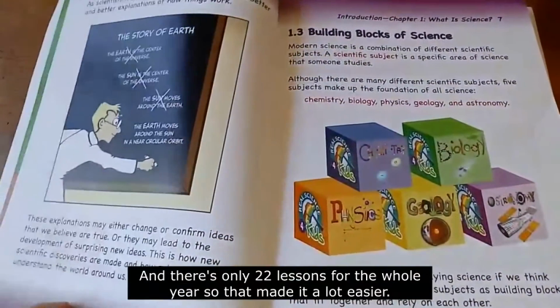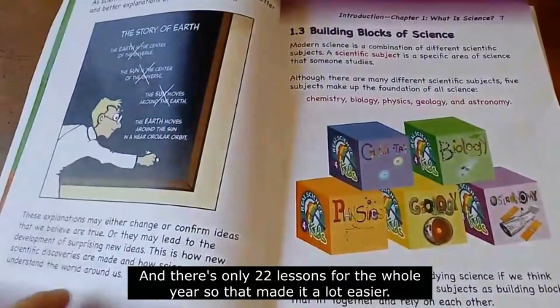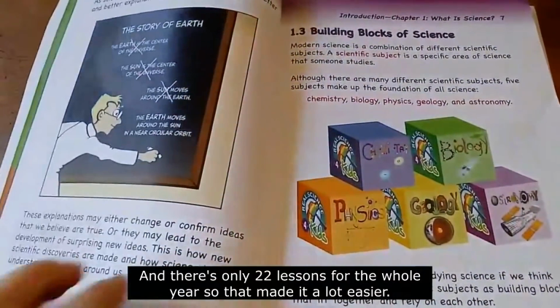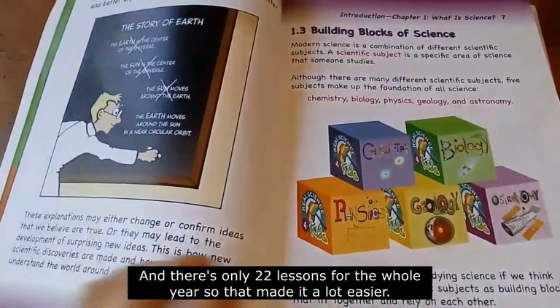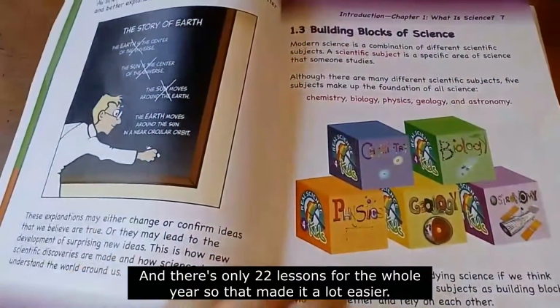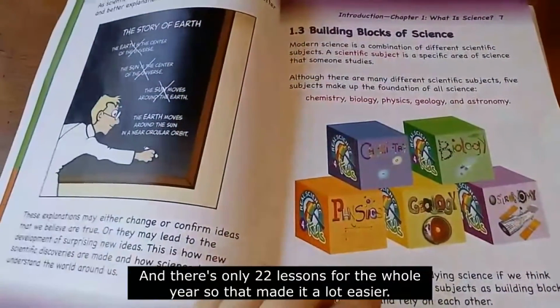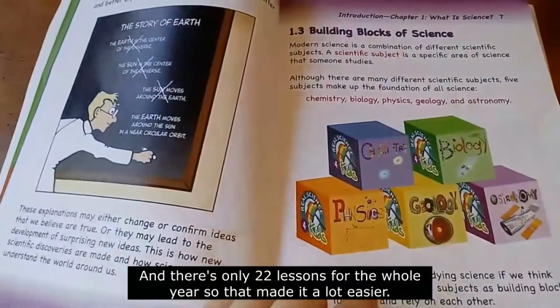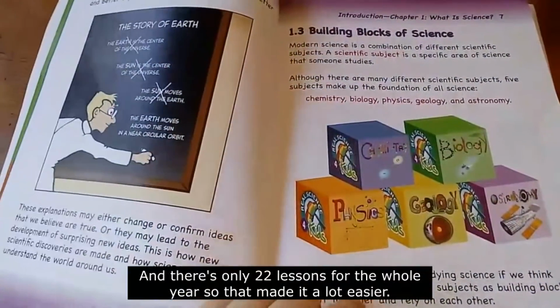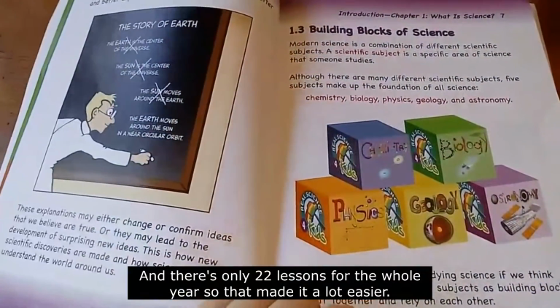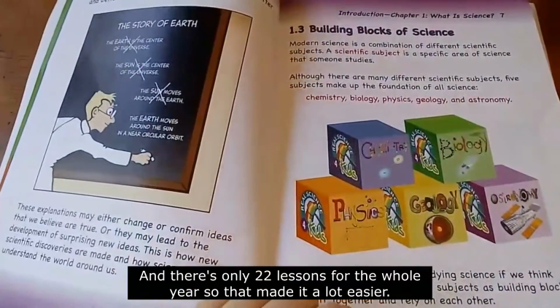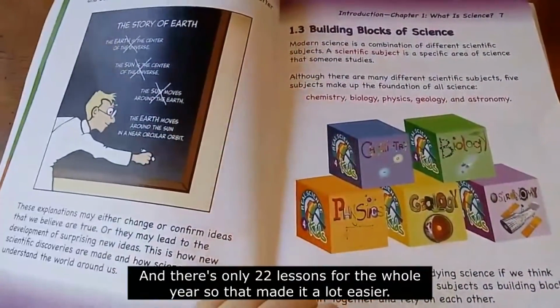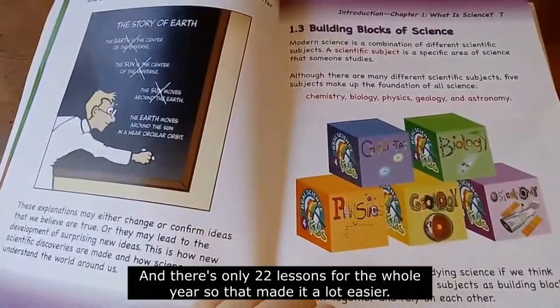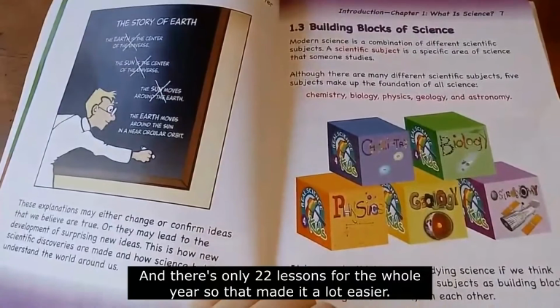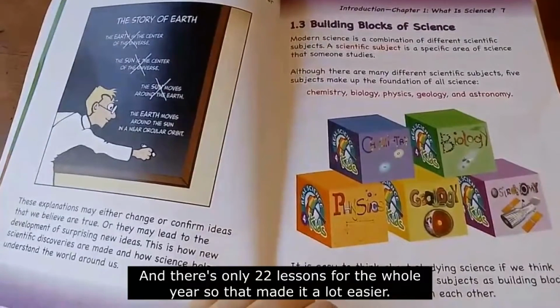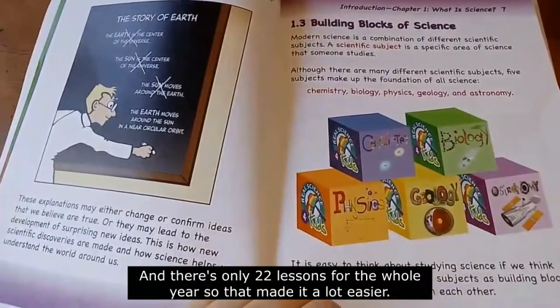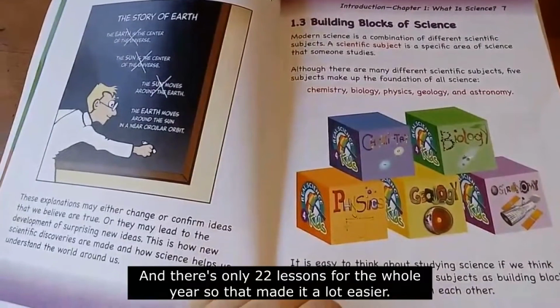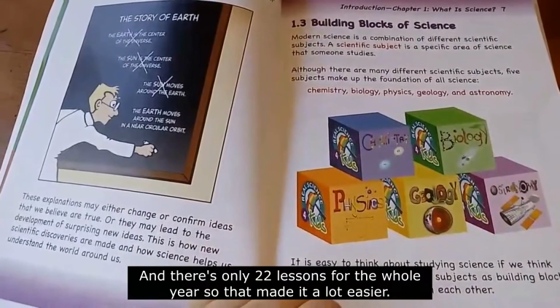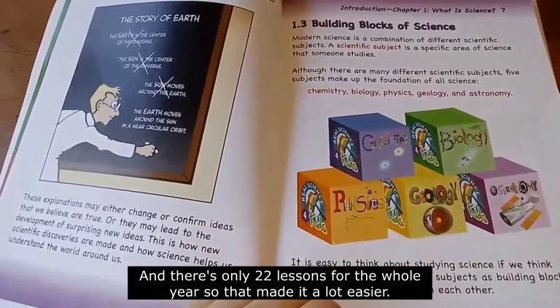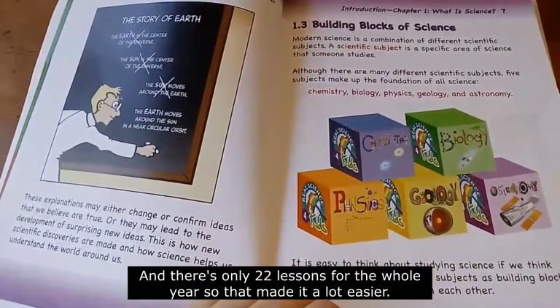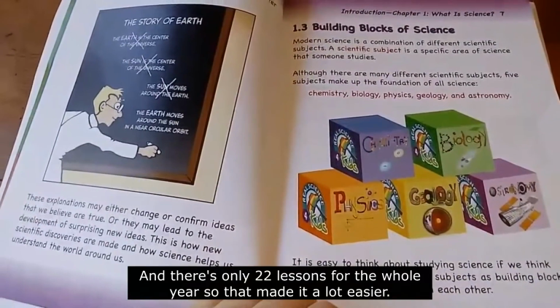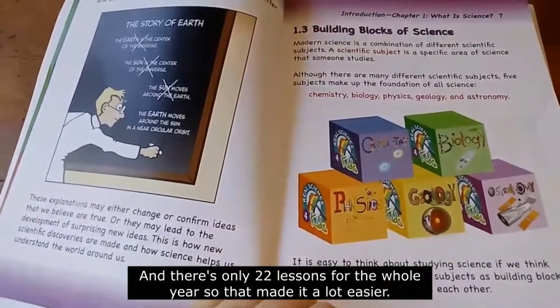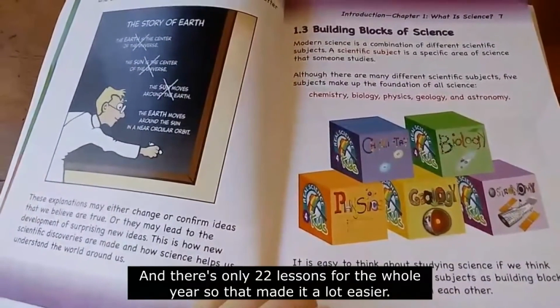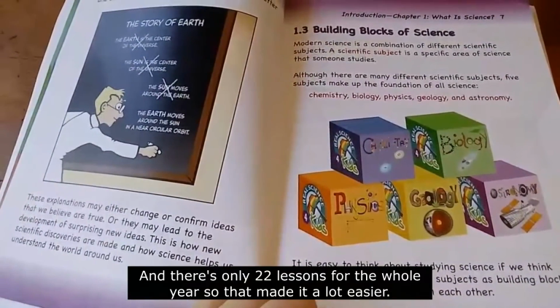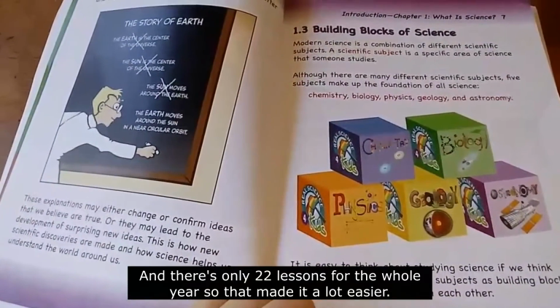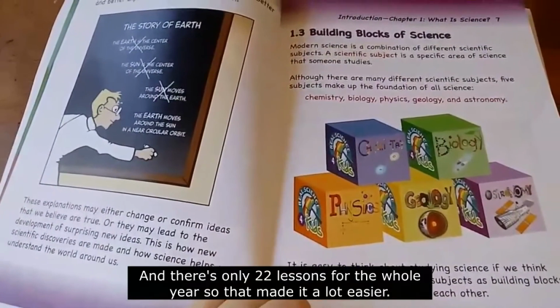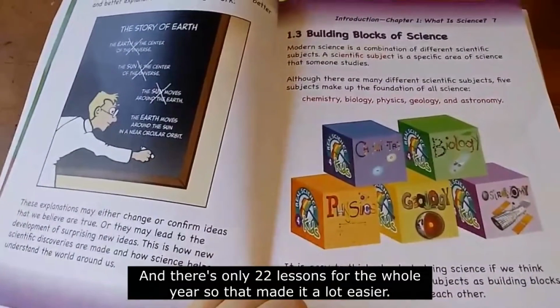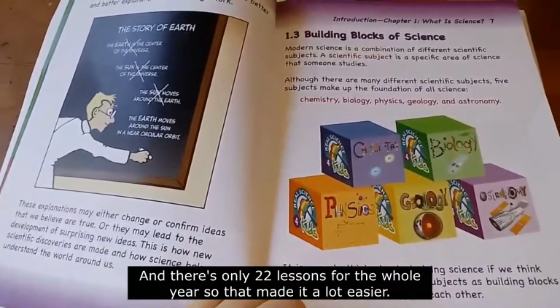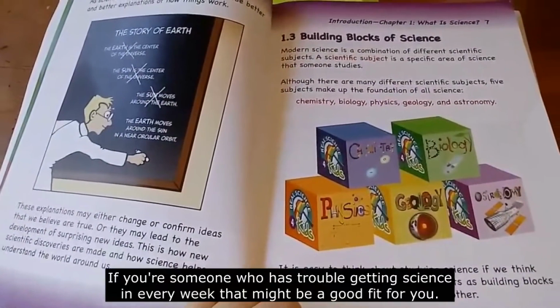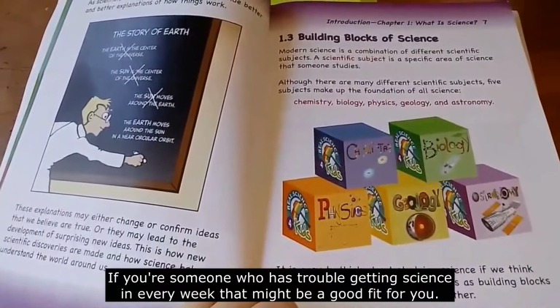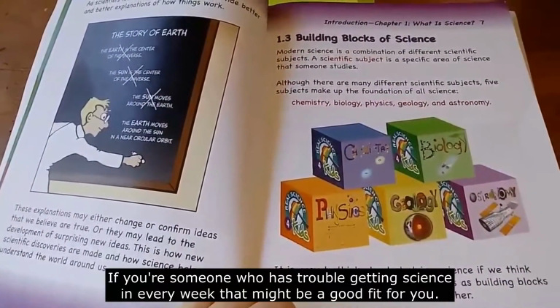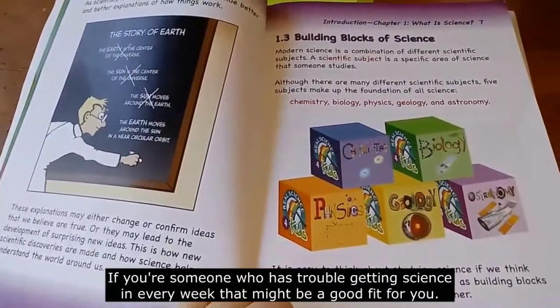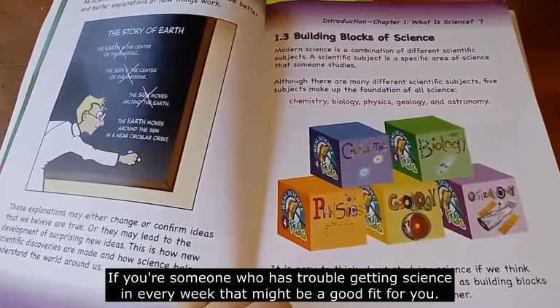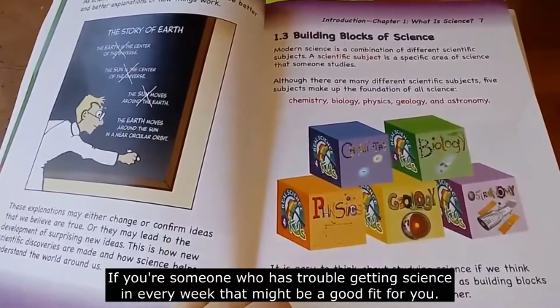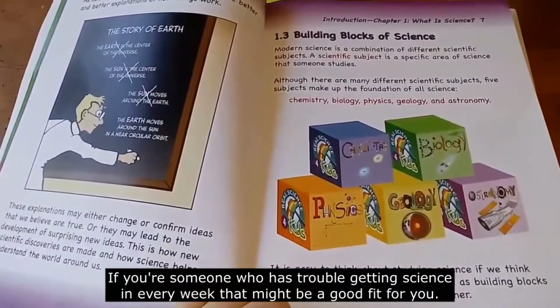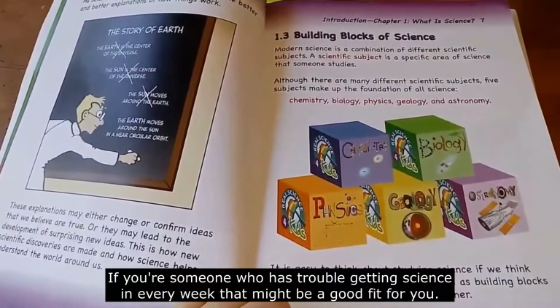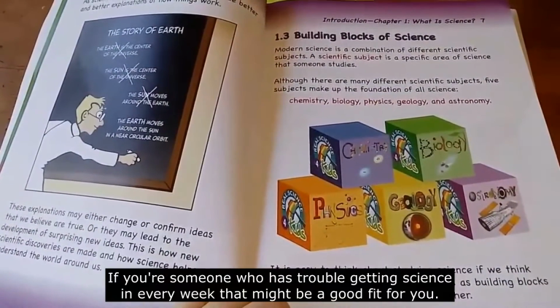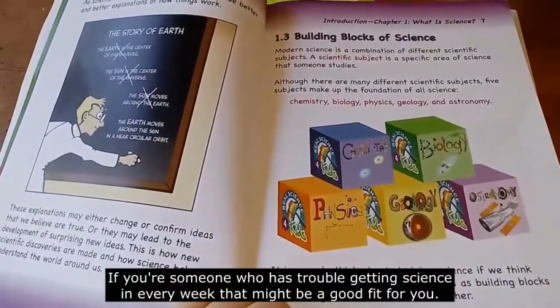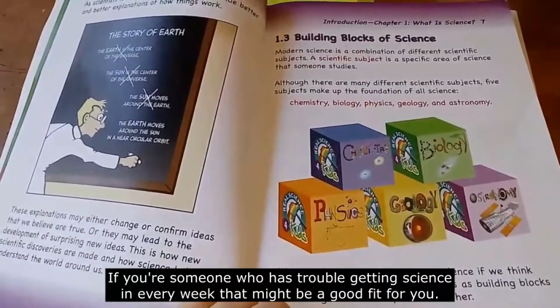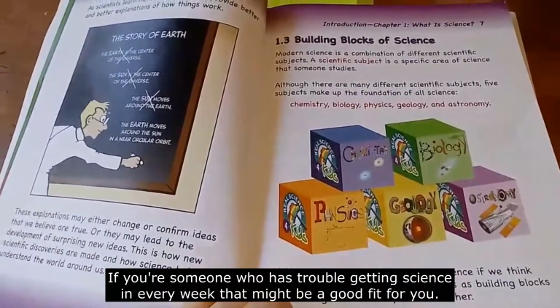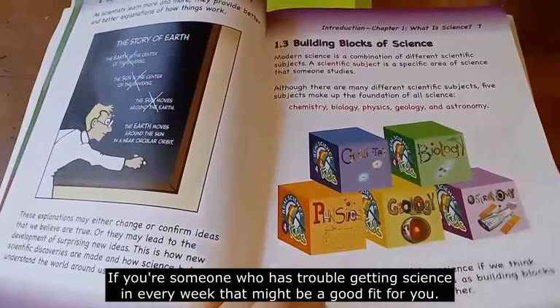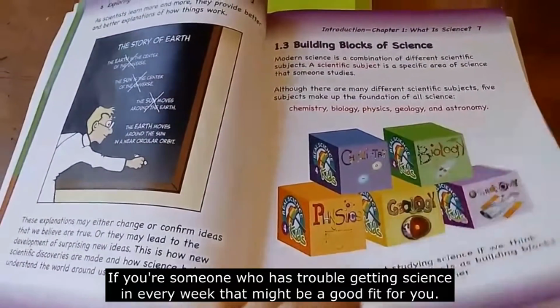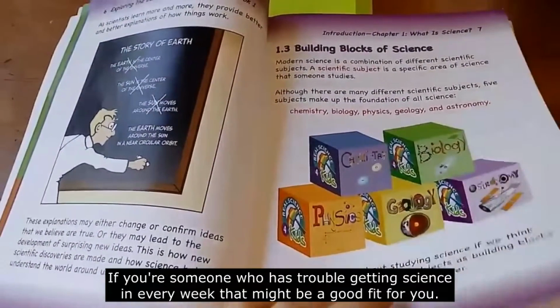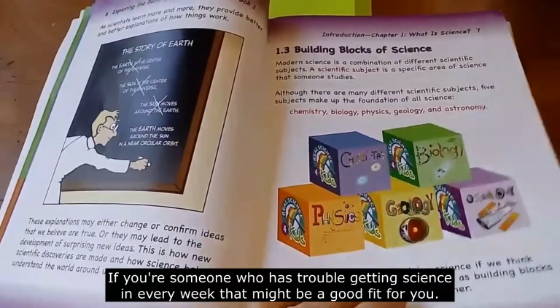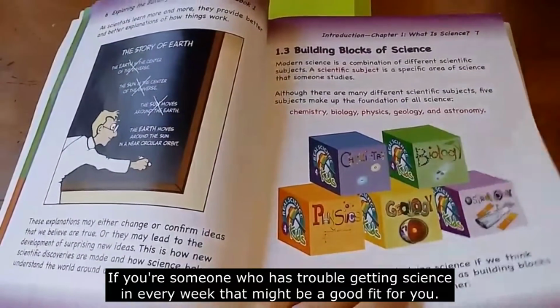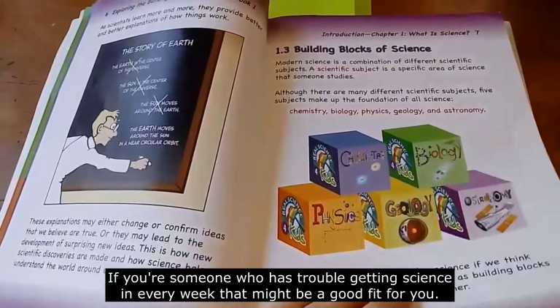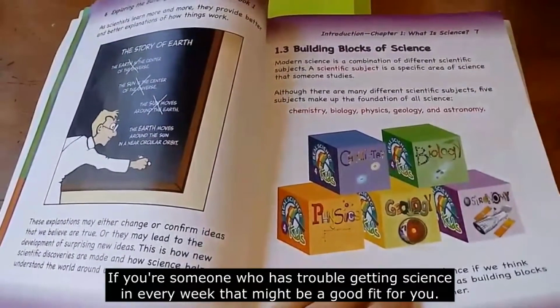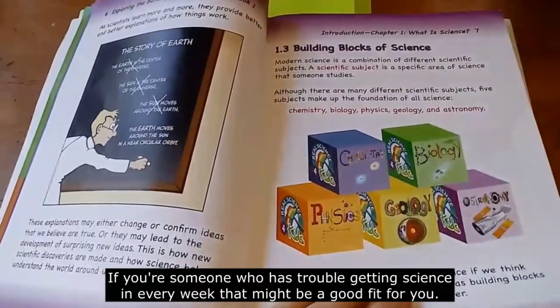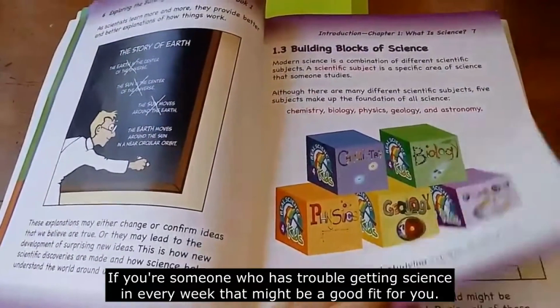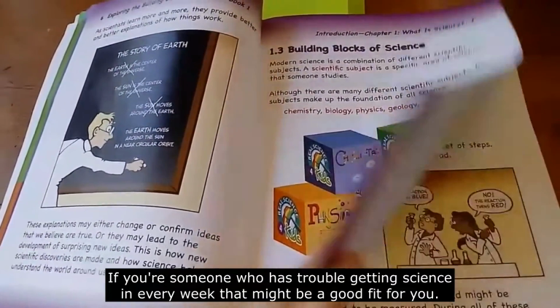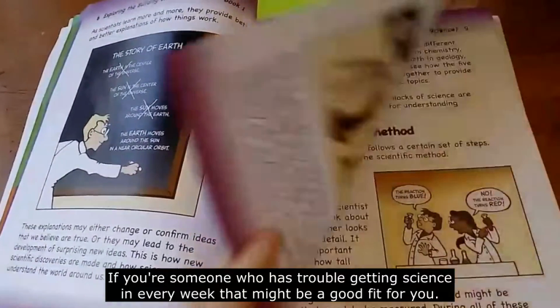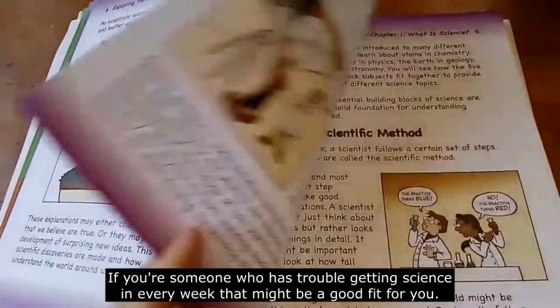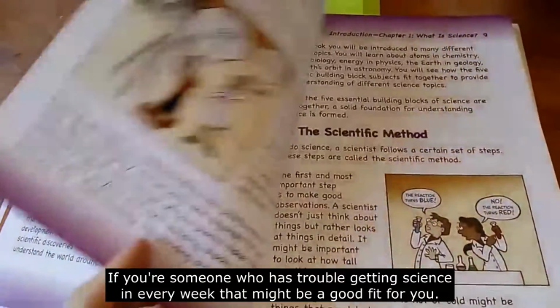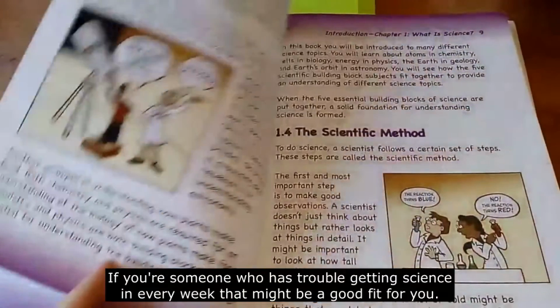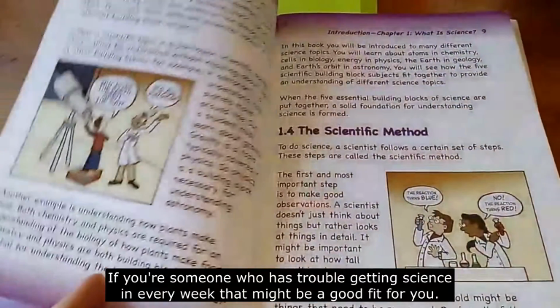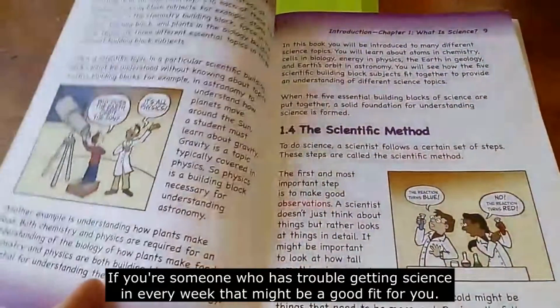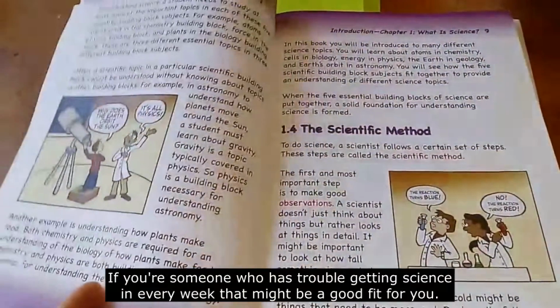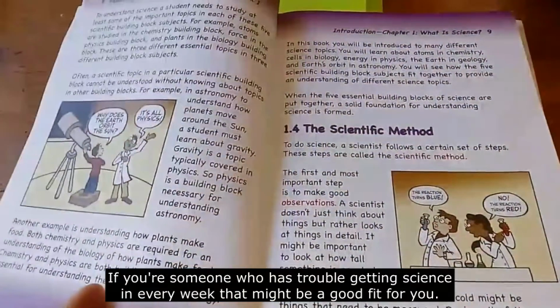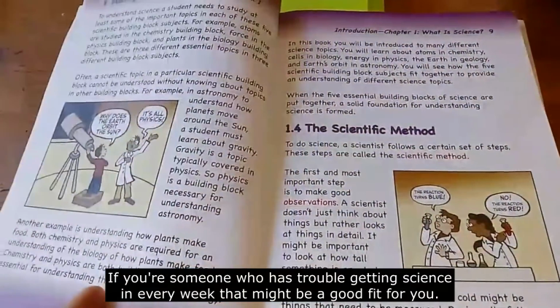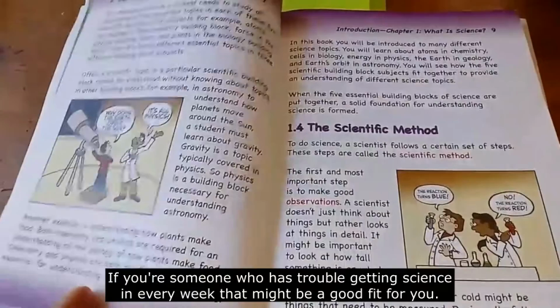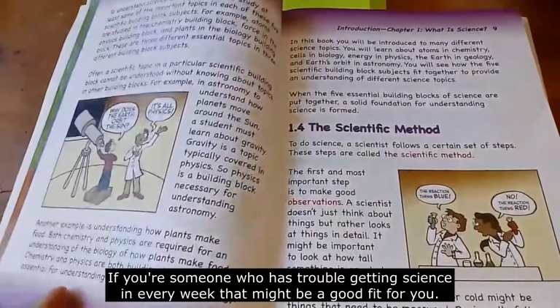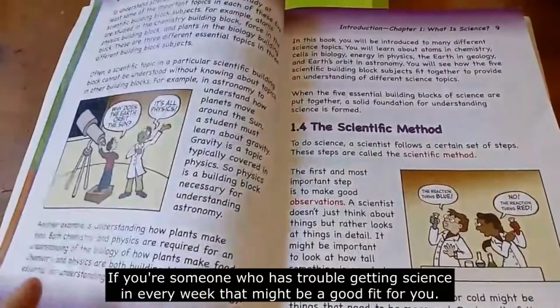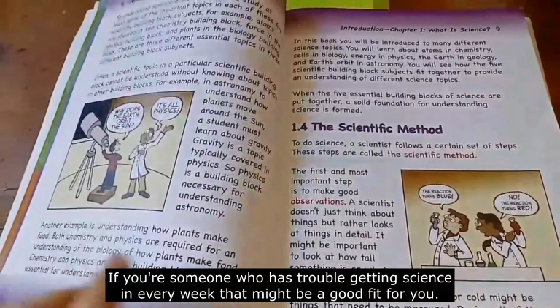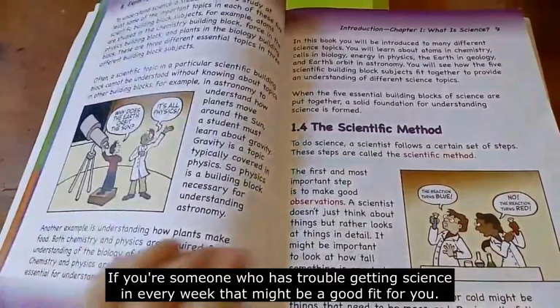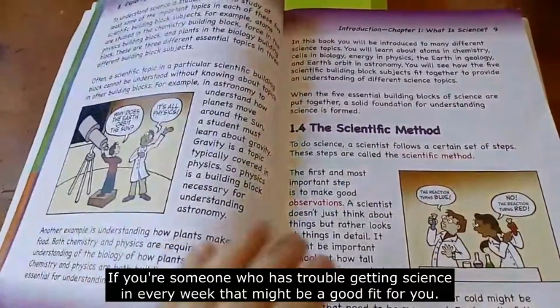There's only 22 lessons a year, so it makes it a lot easier. If you're someone who has trouble getting science in every week, this might be a good fit for you.